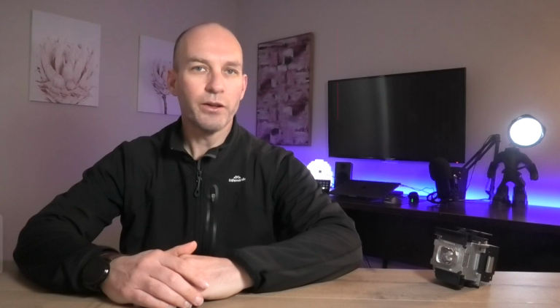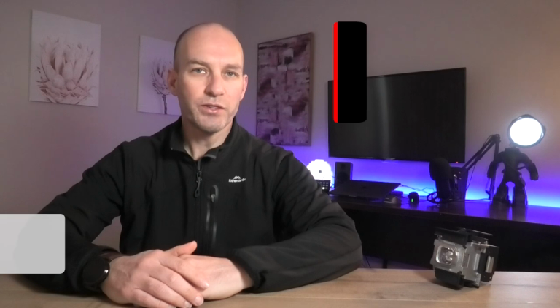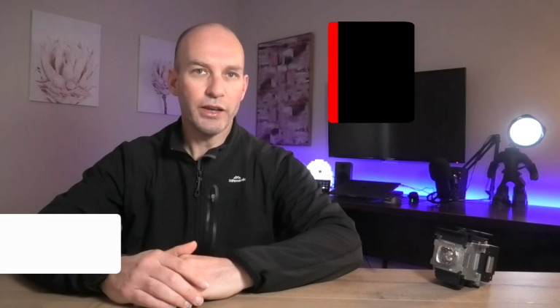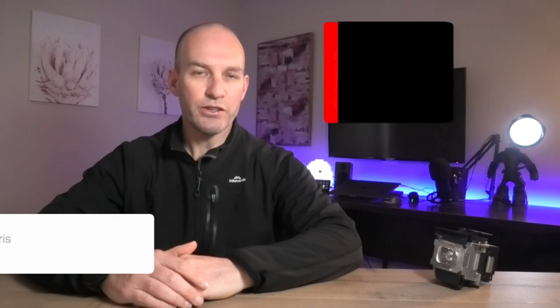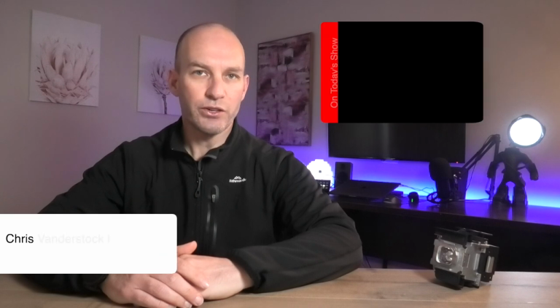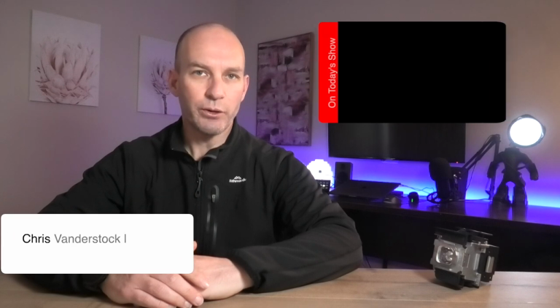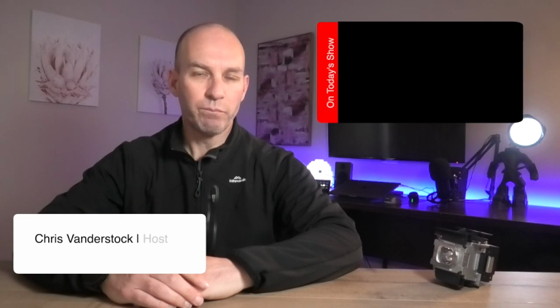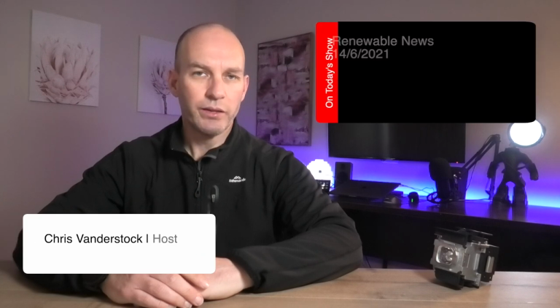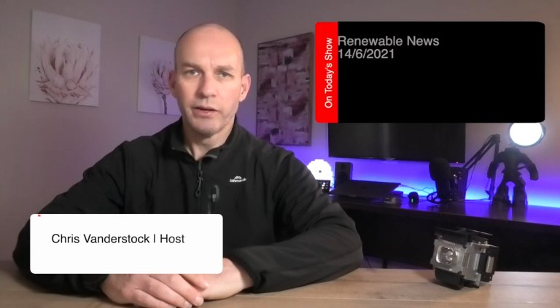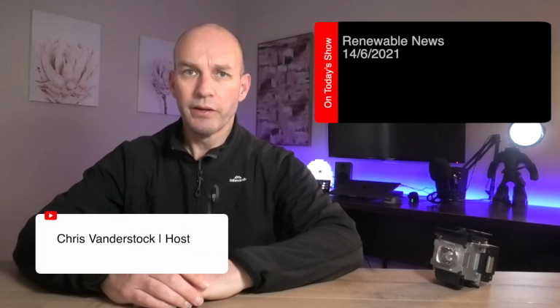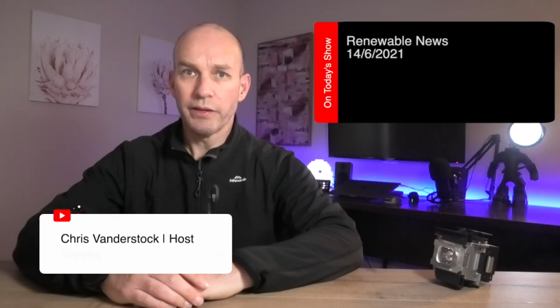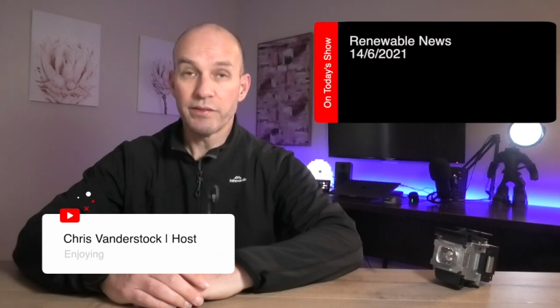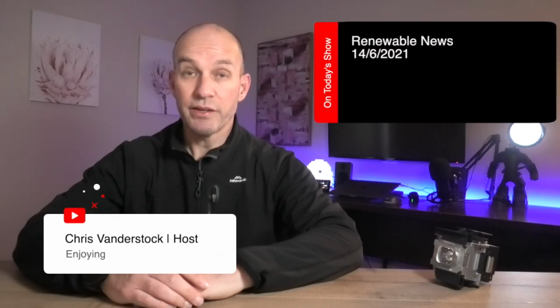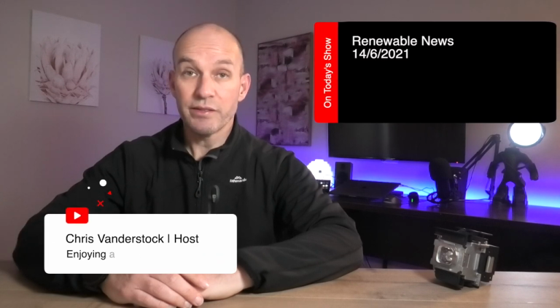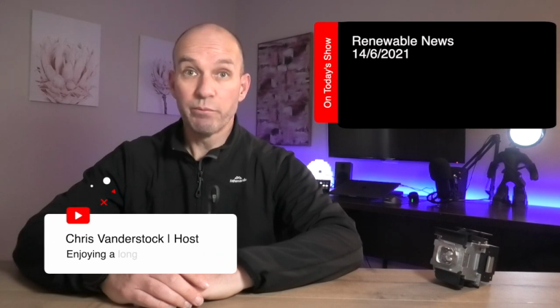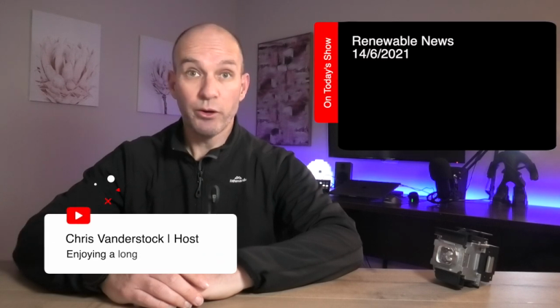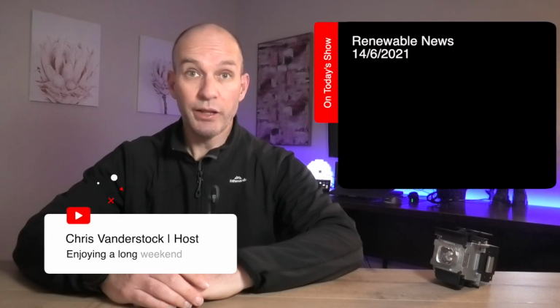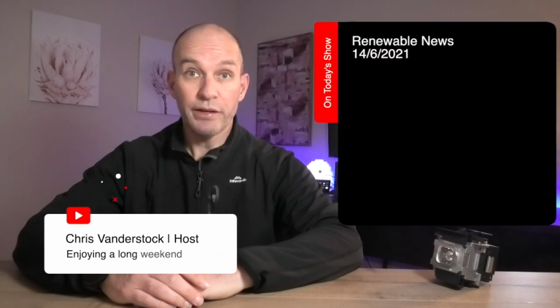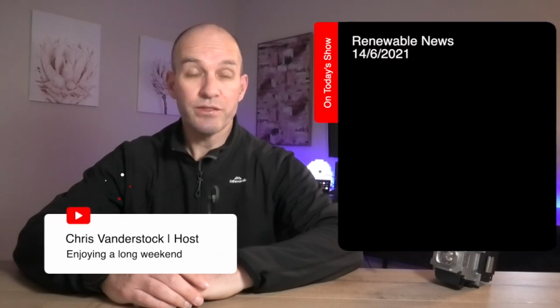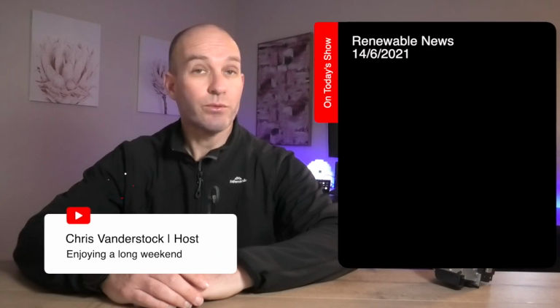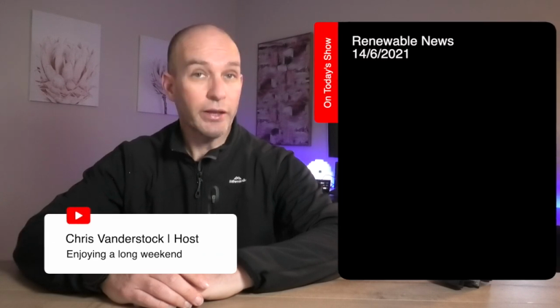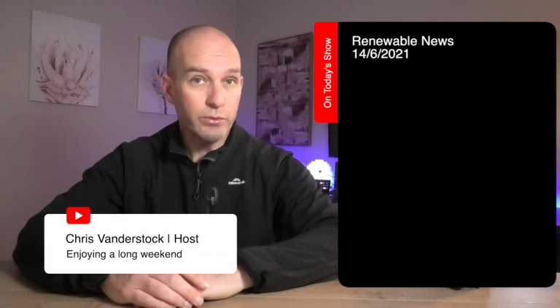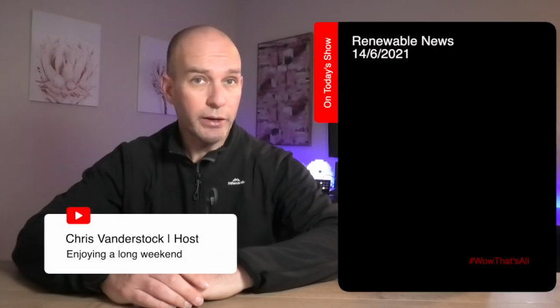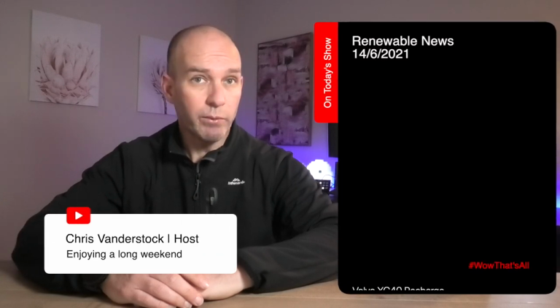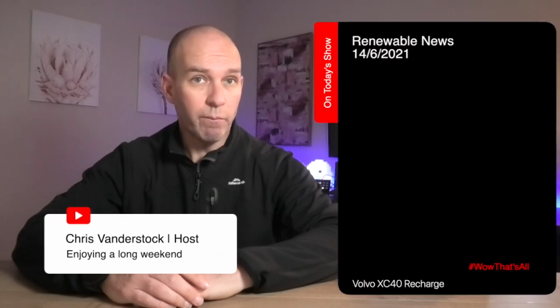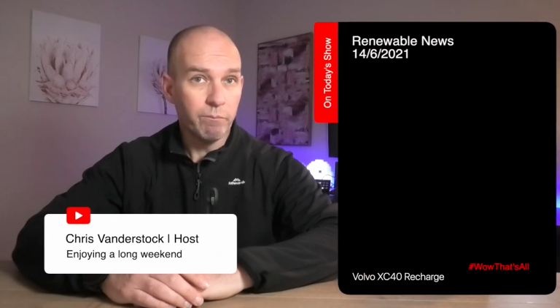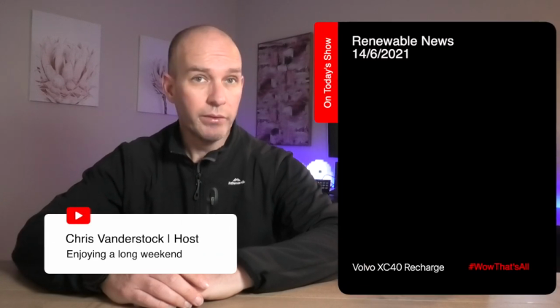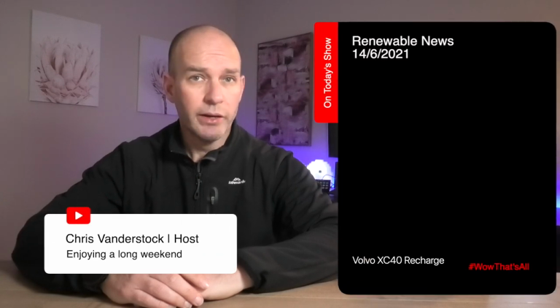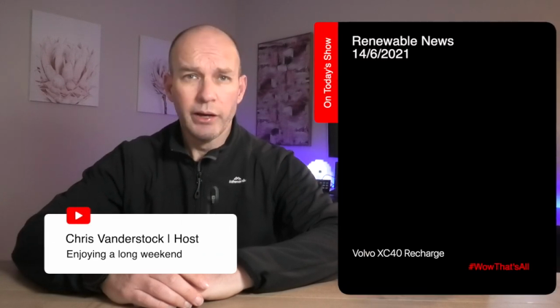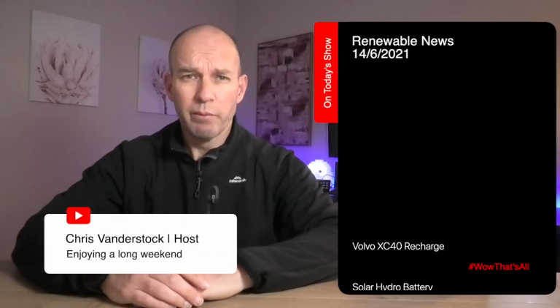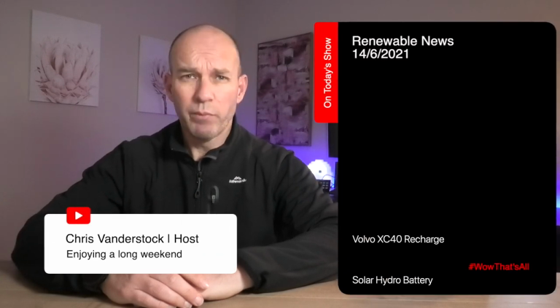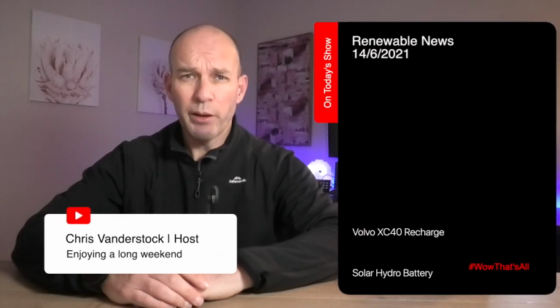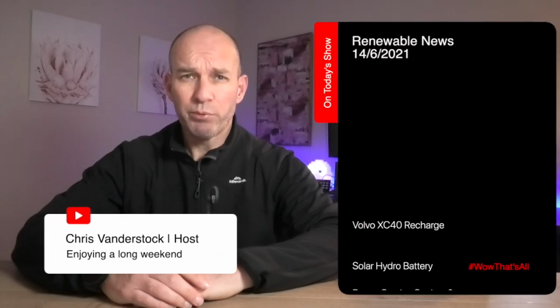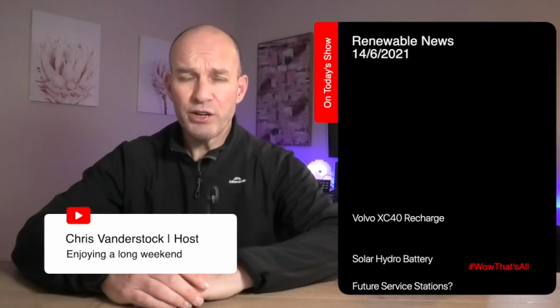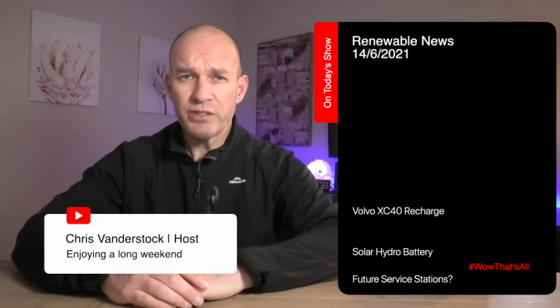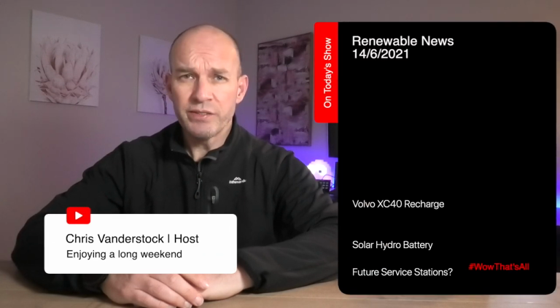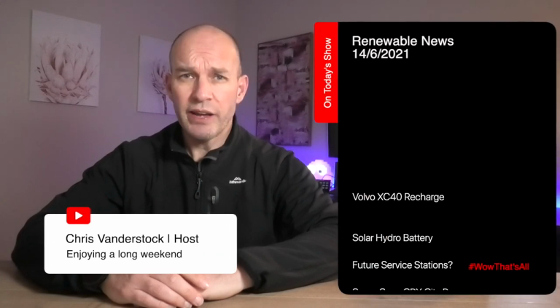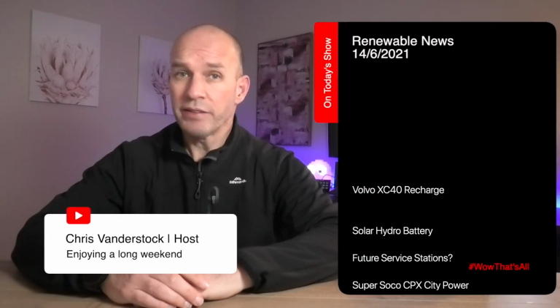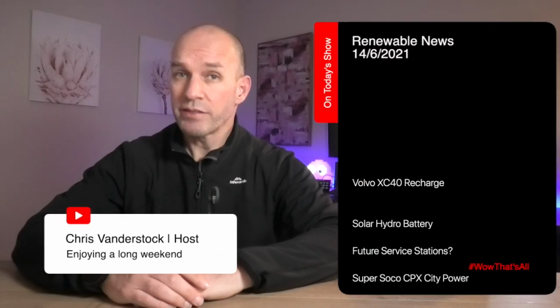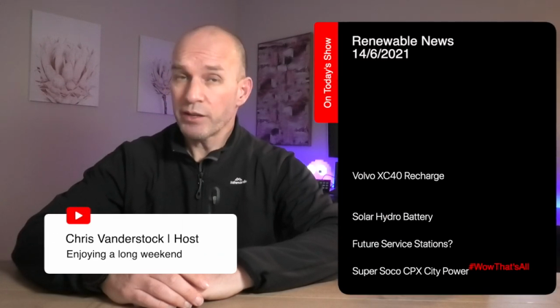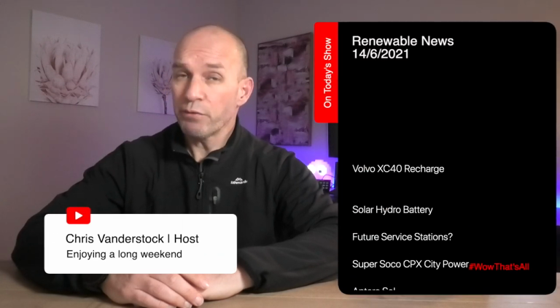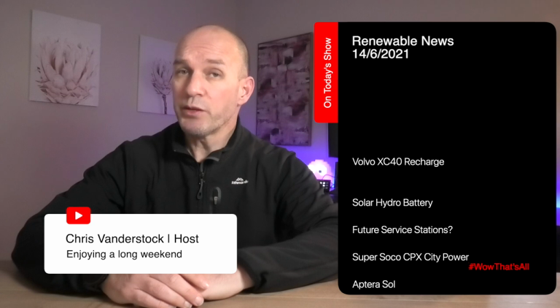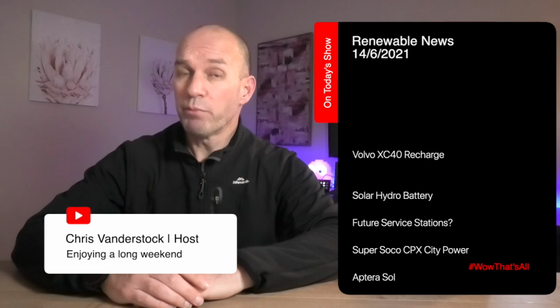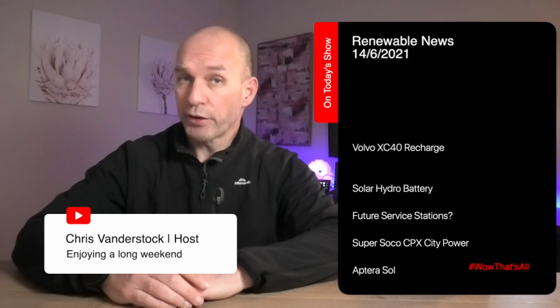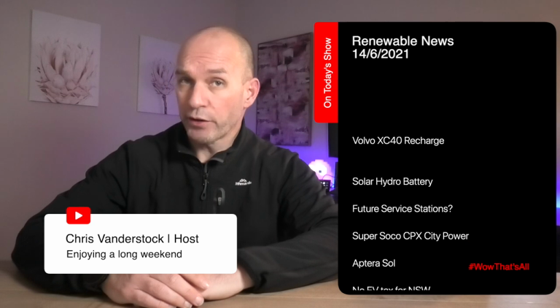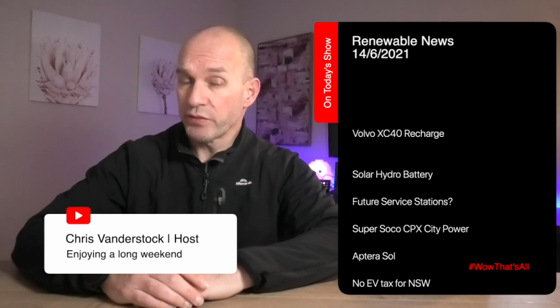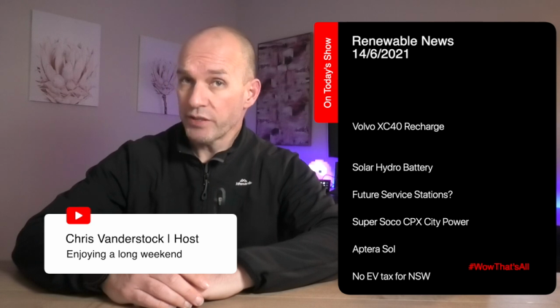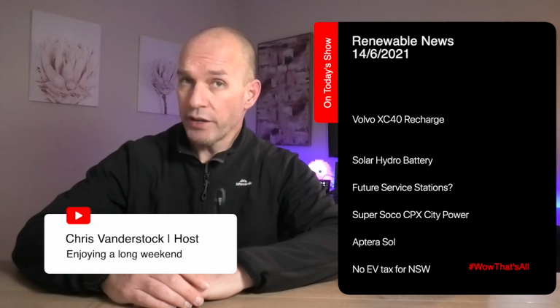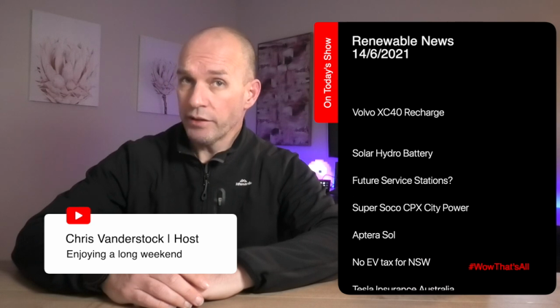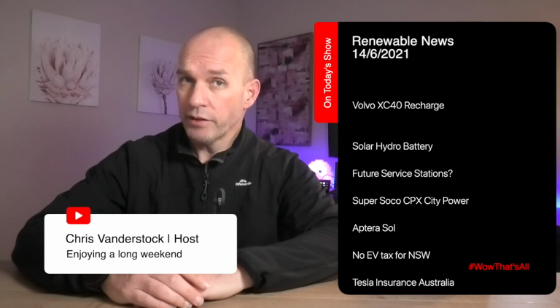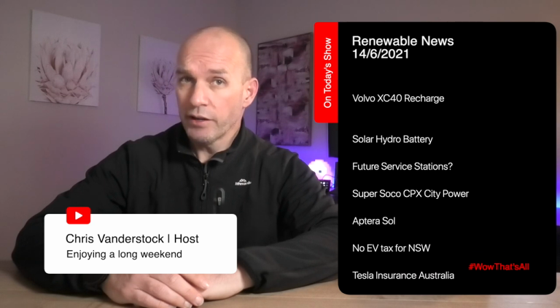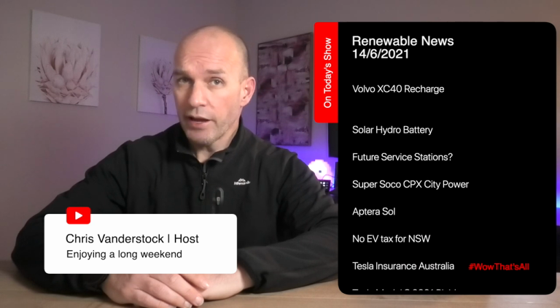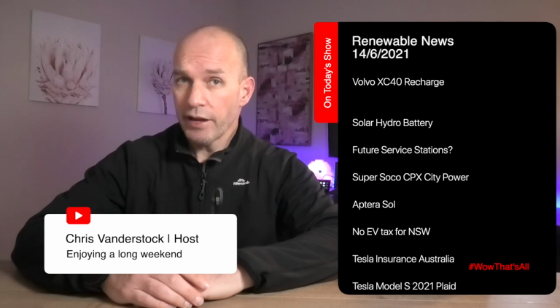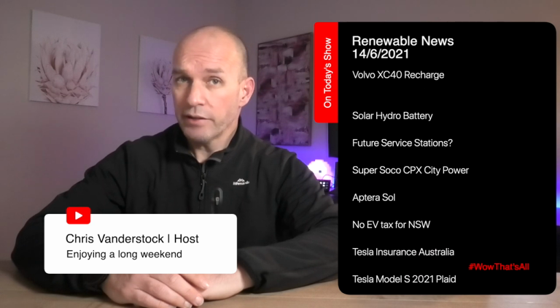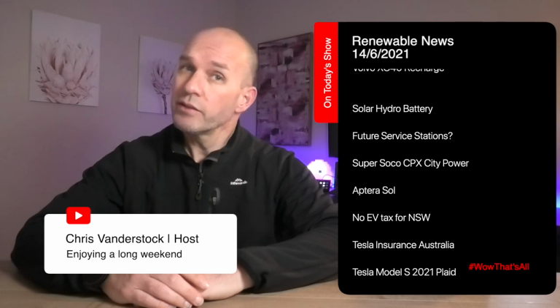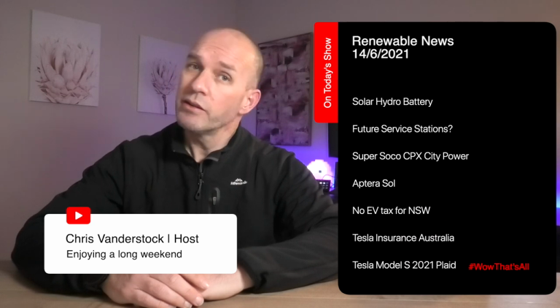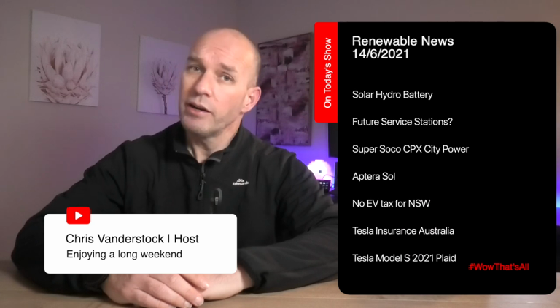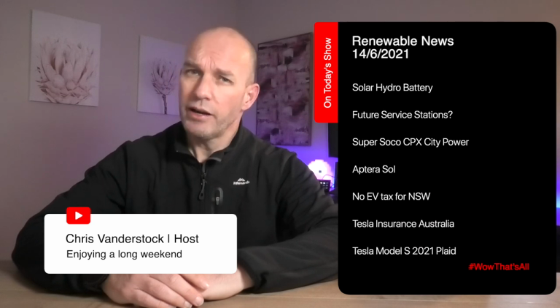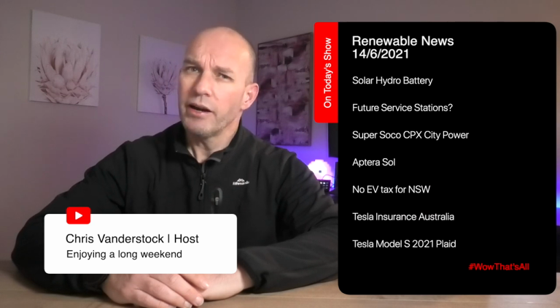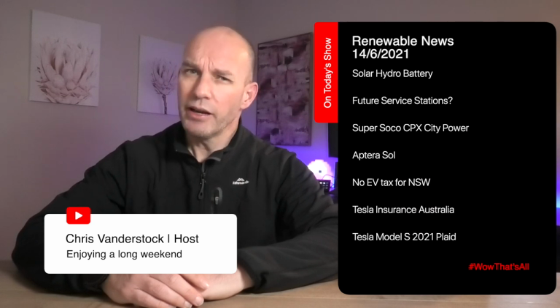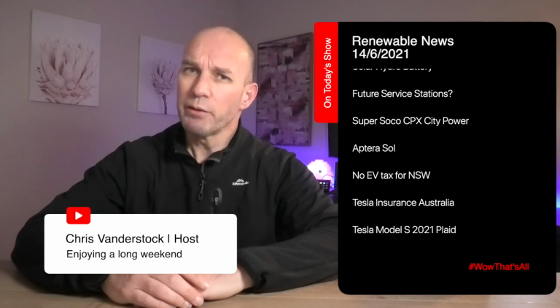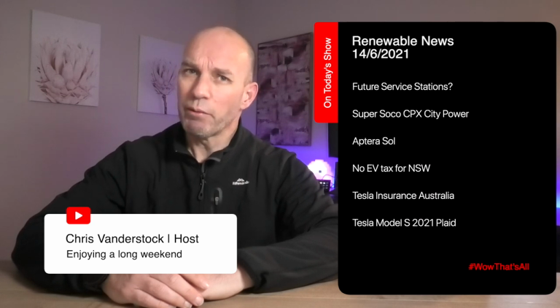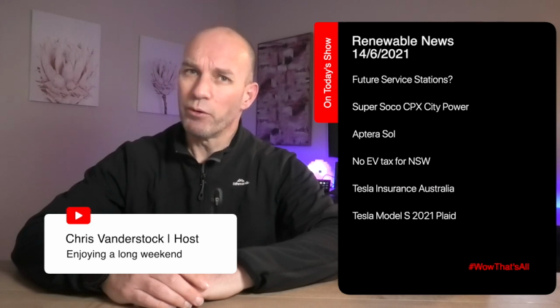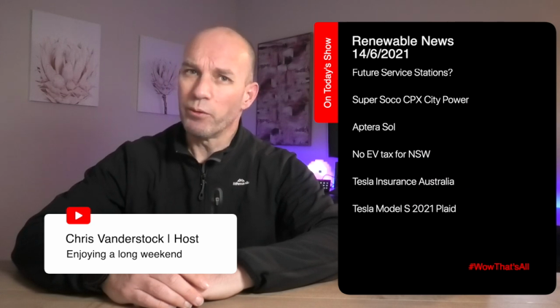On today's show: the Tesla Model S 2021 — my impressions, stuff you might not have seen, and a little bit more.